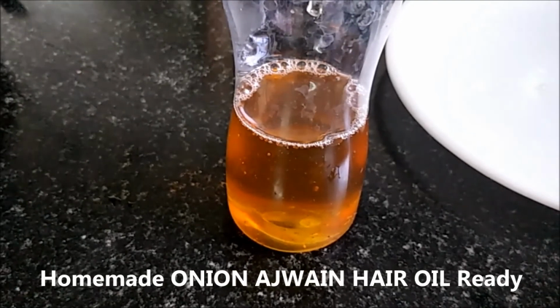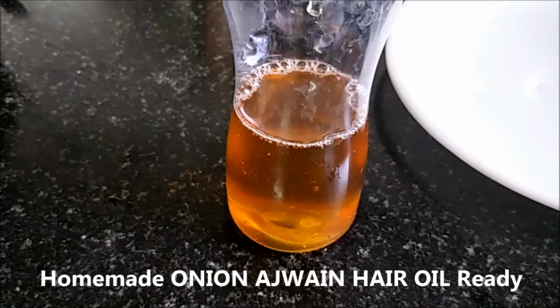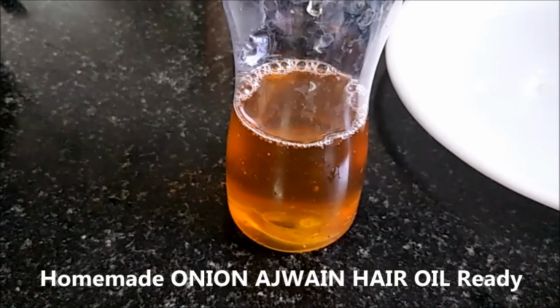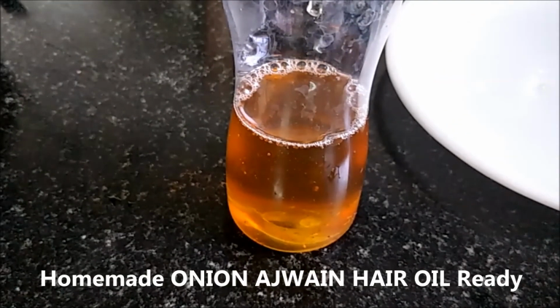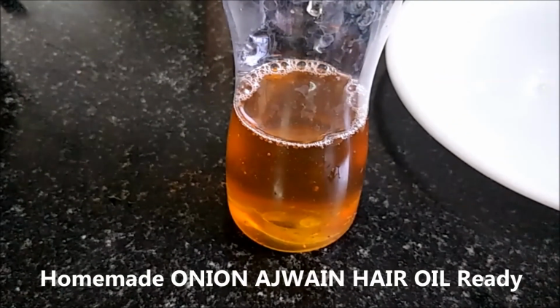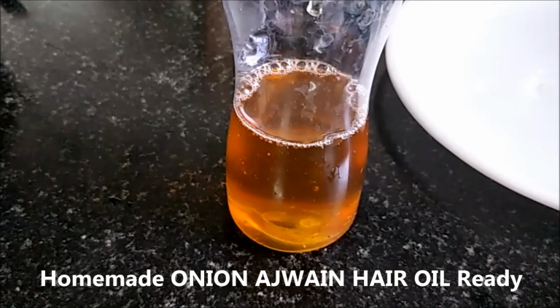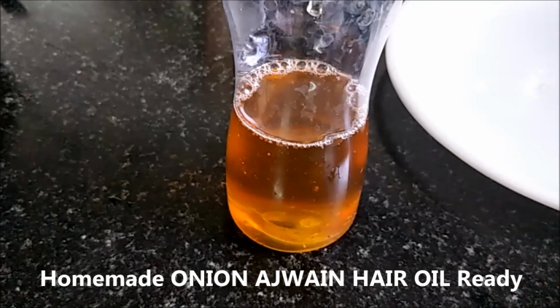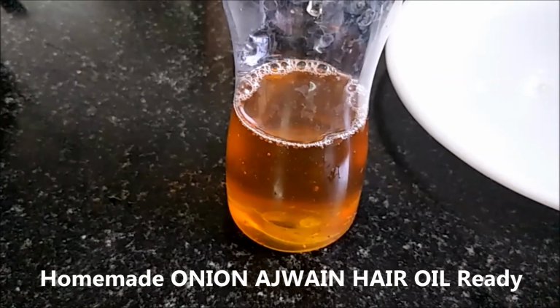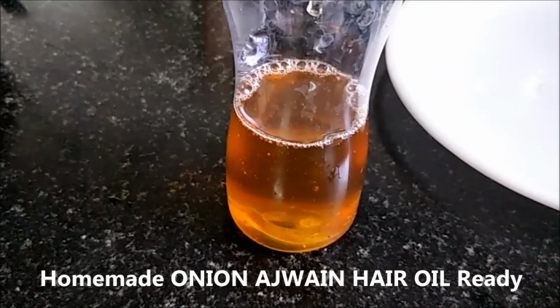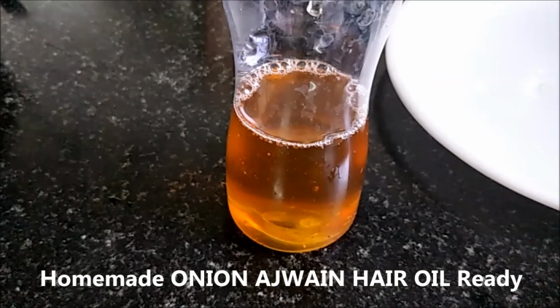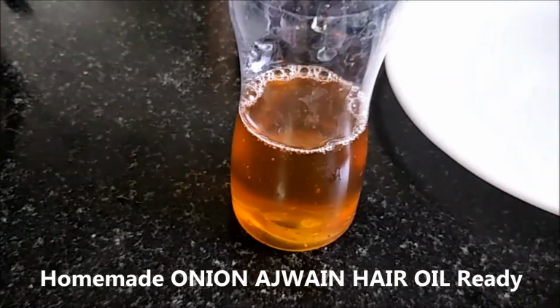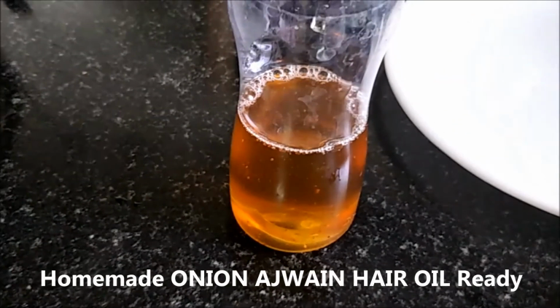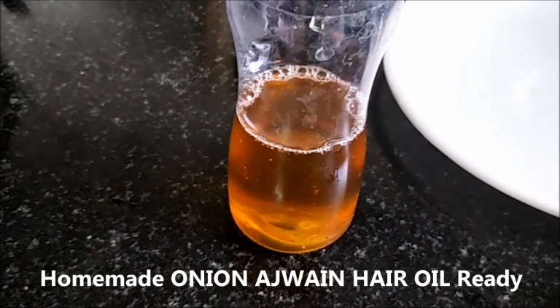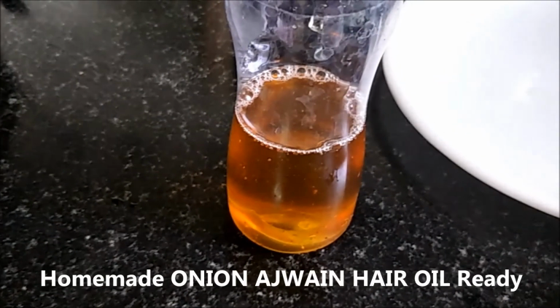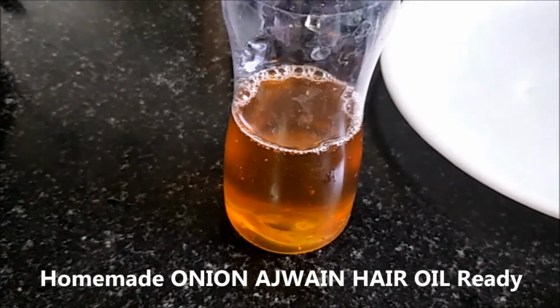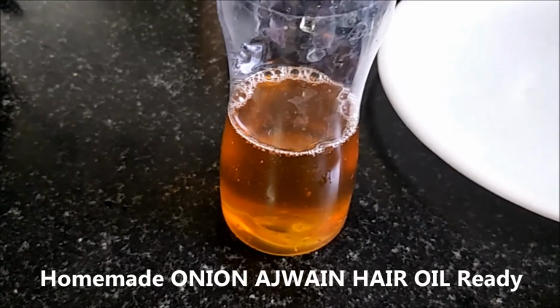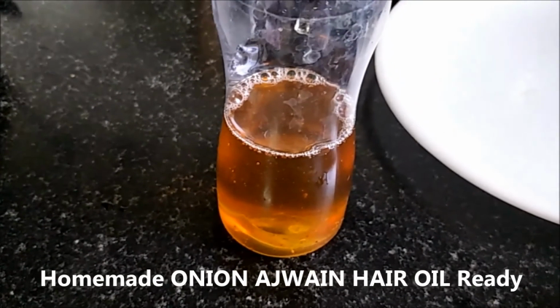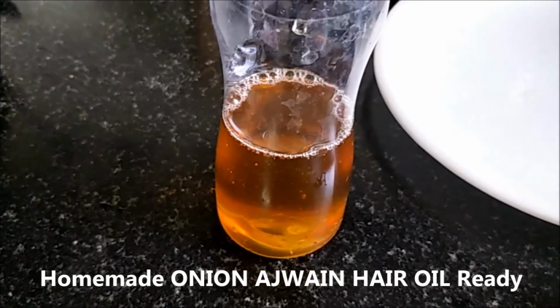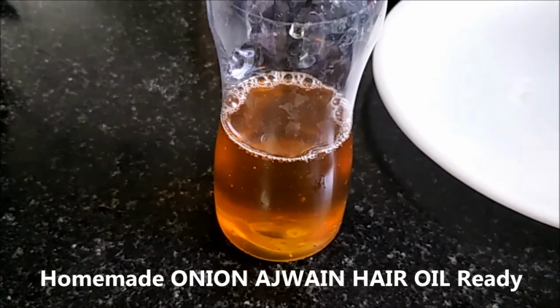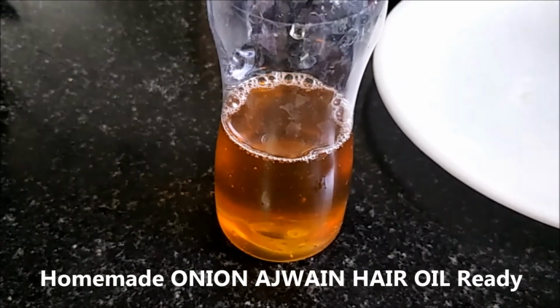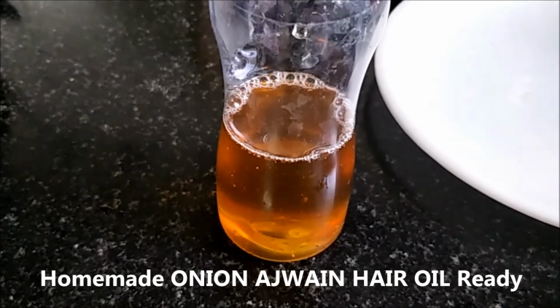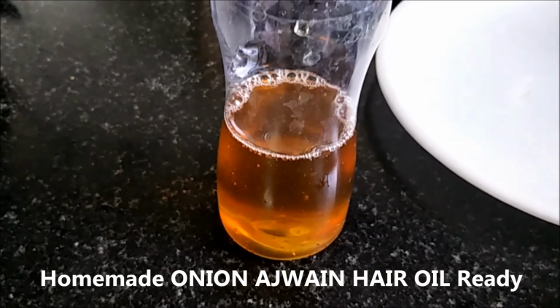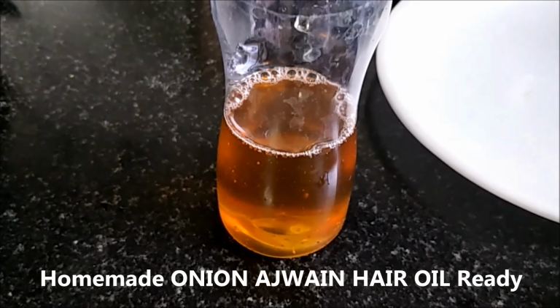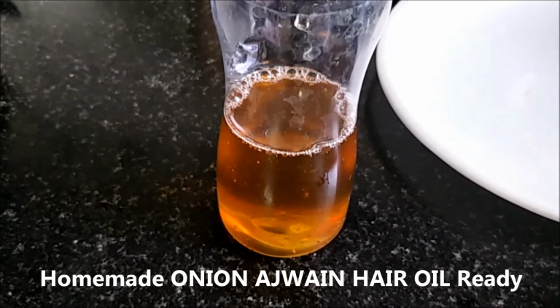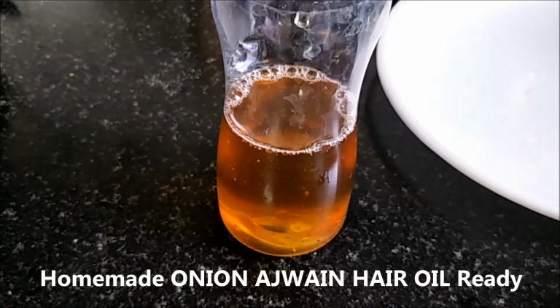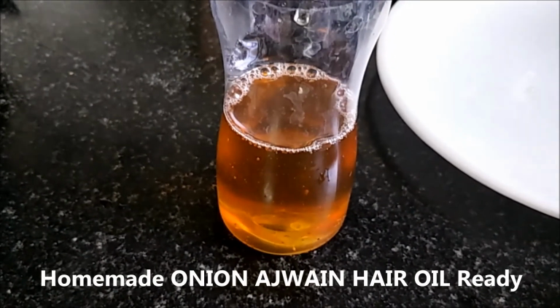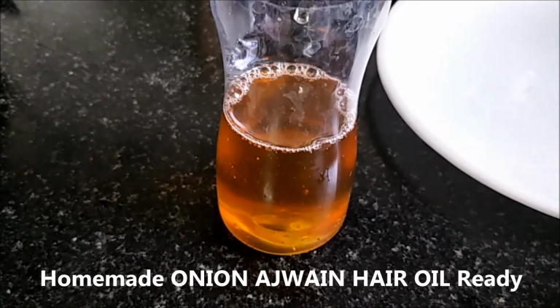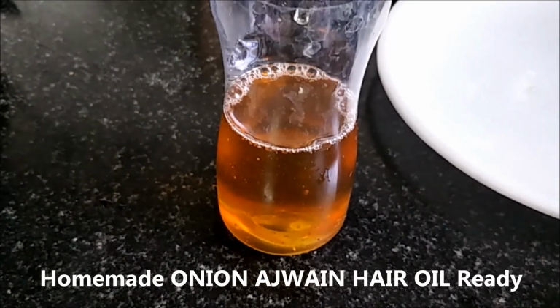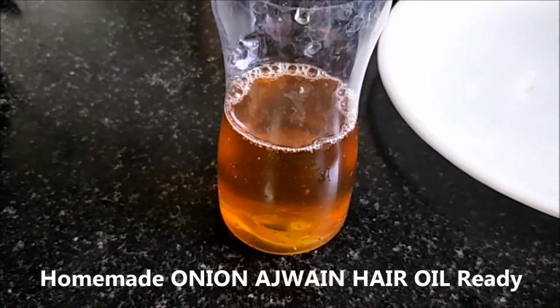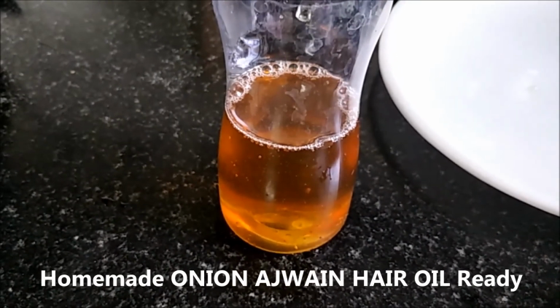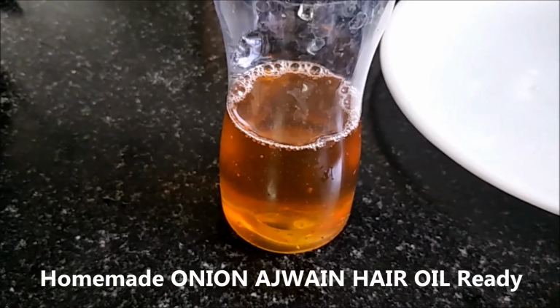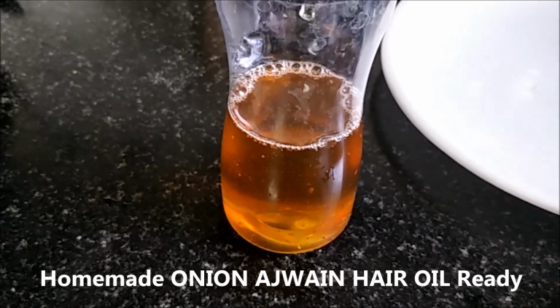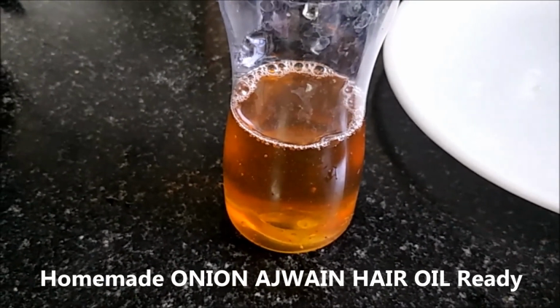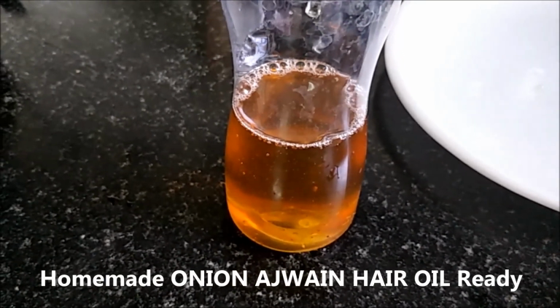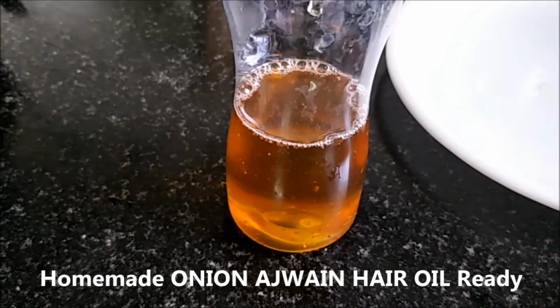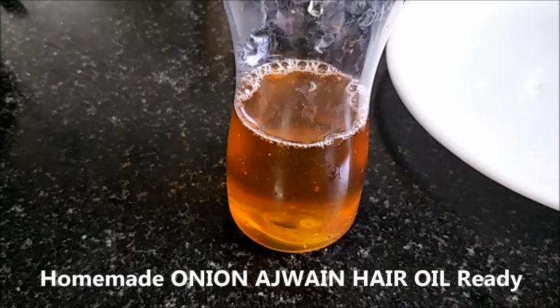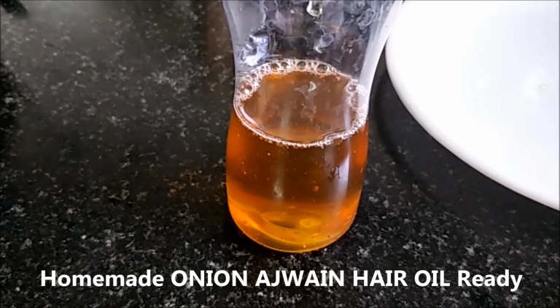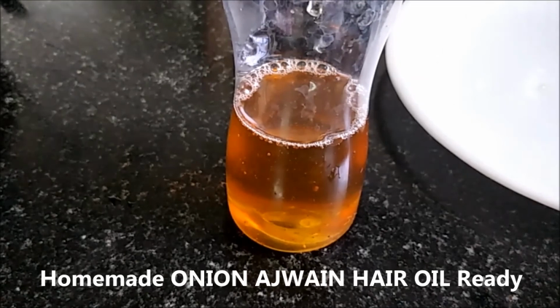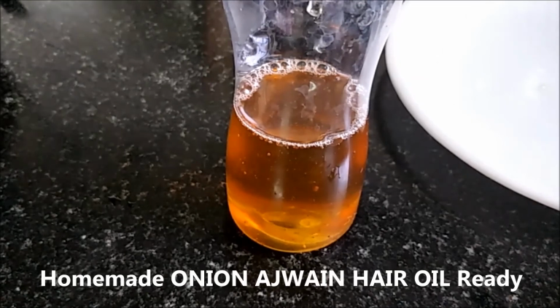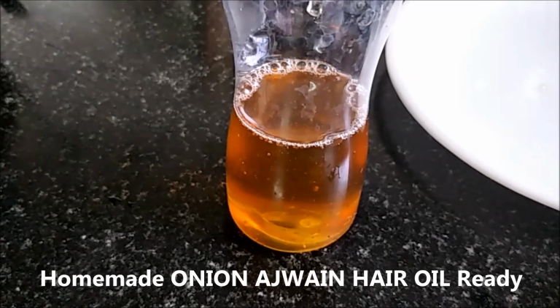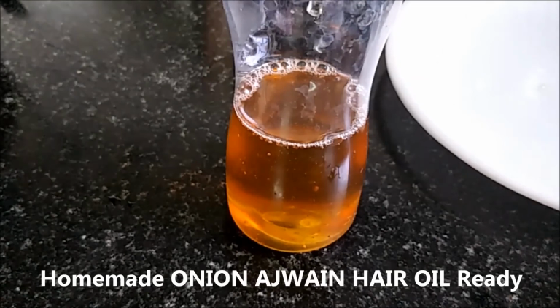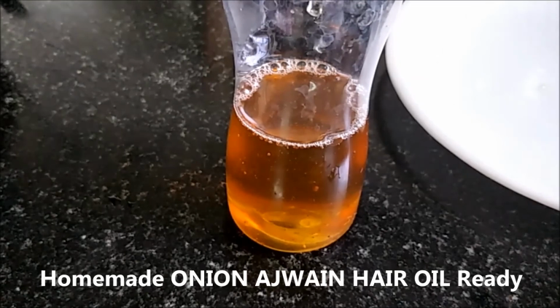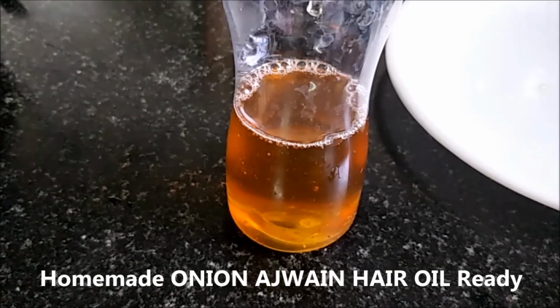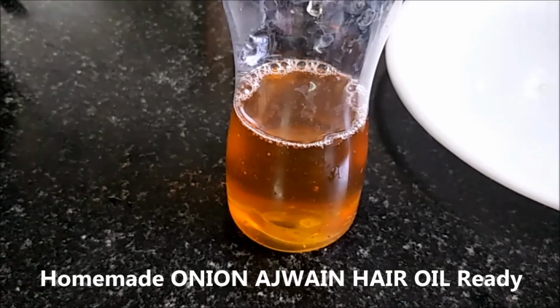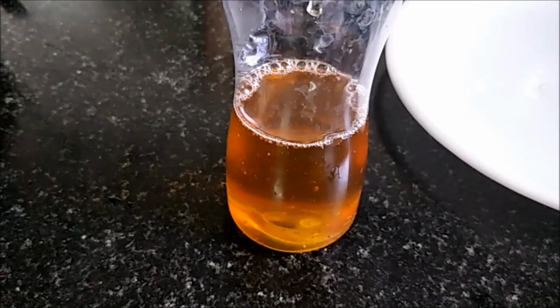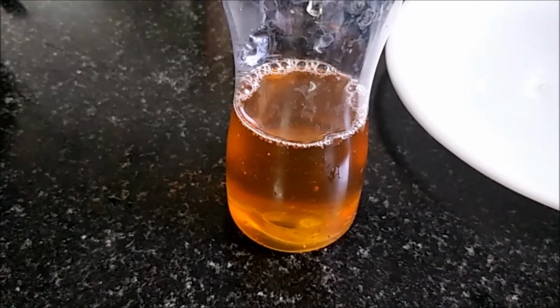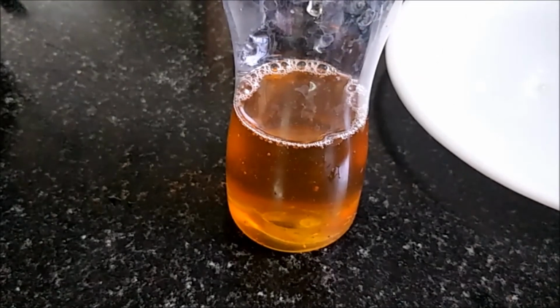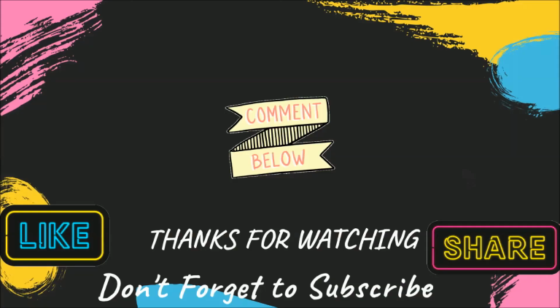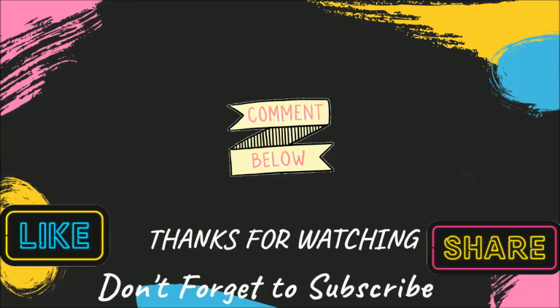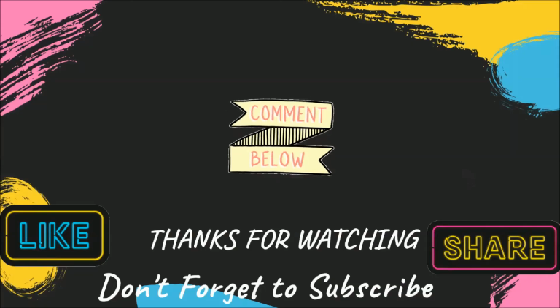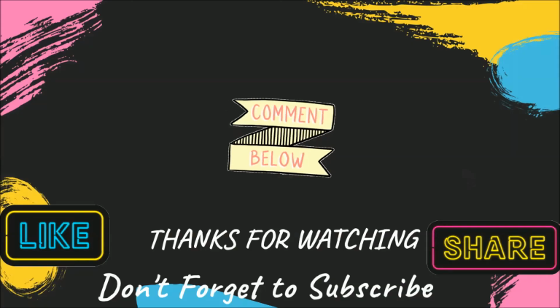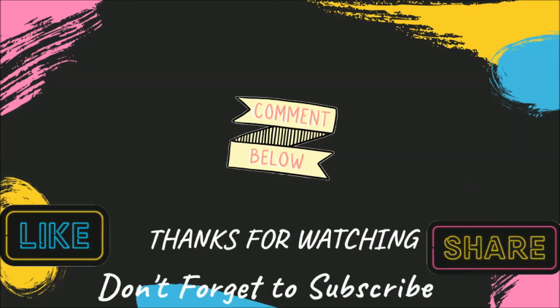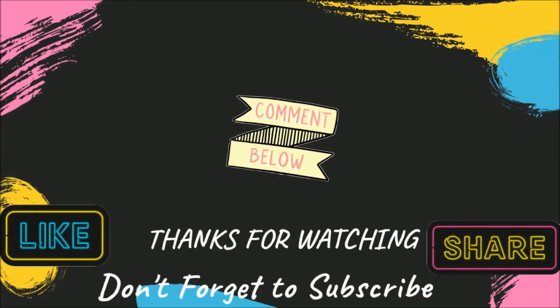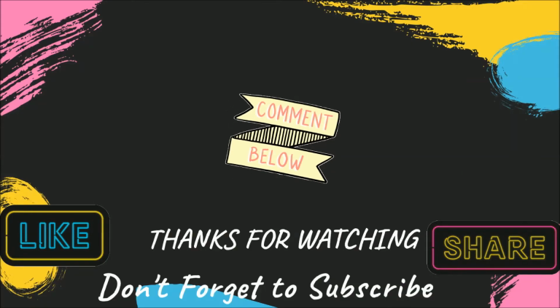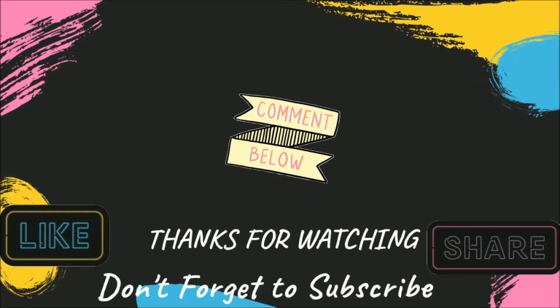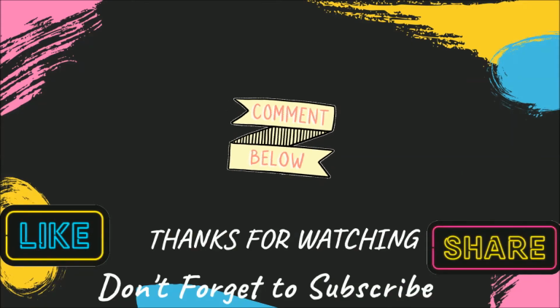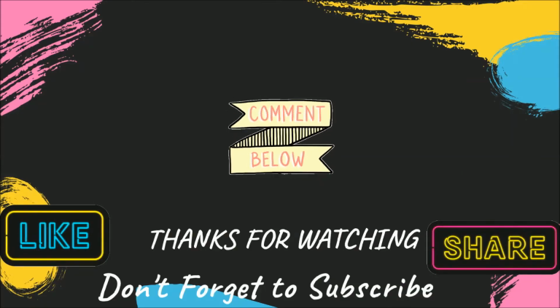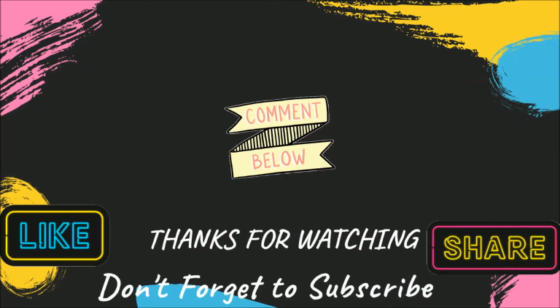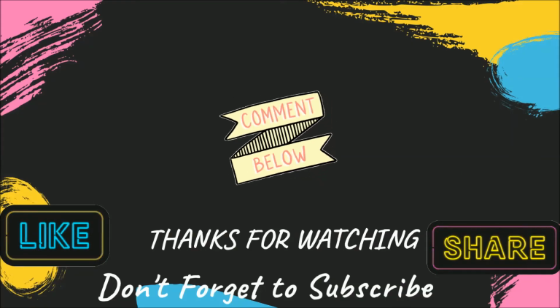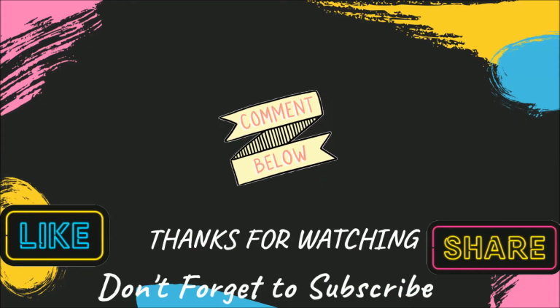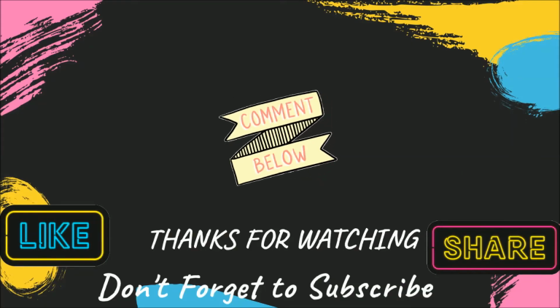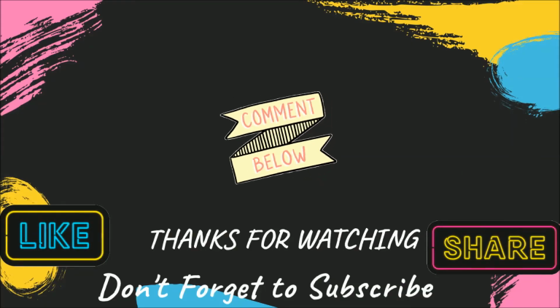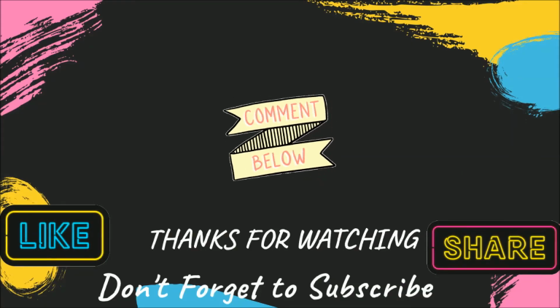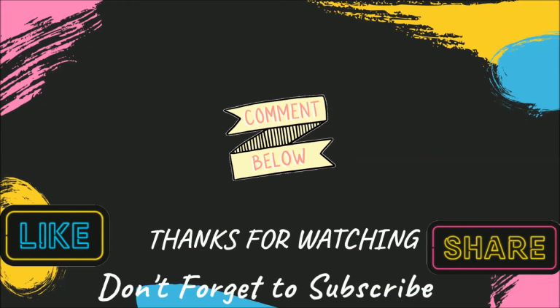Please share this with your friends. Thanks for watching.